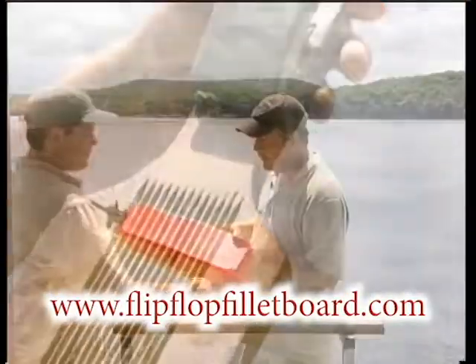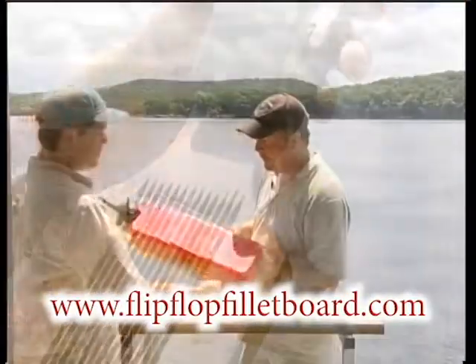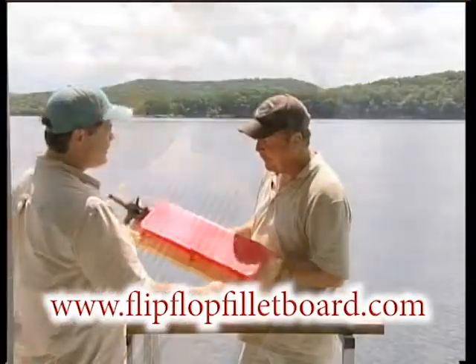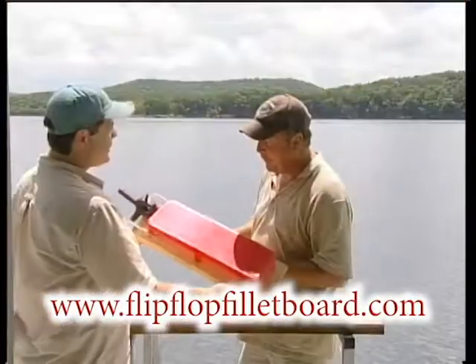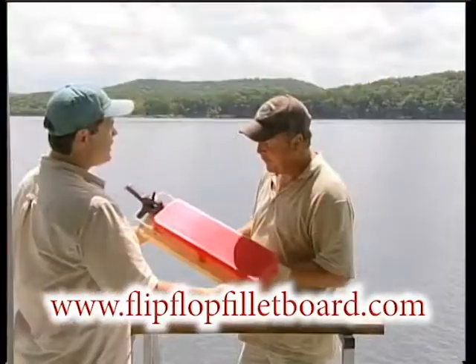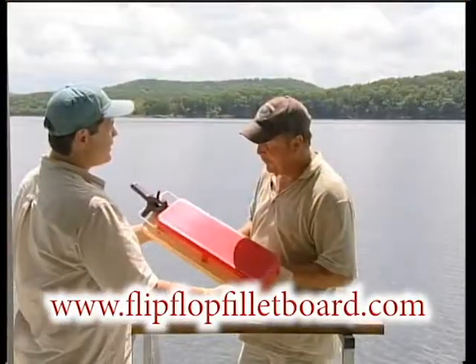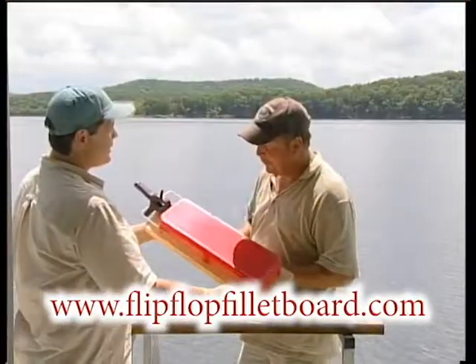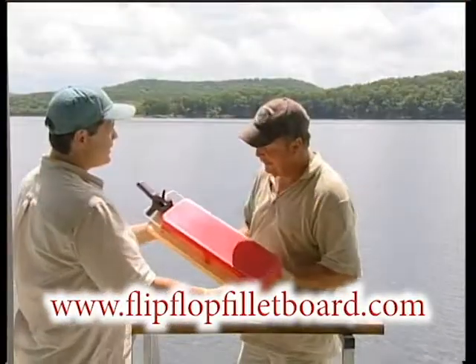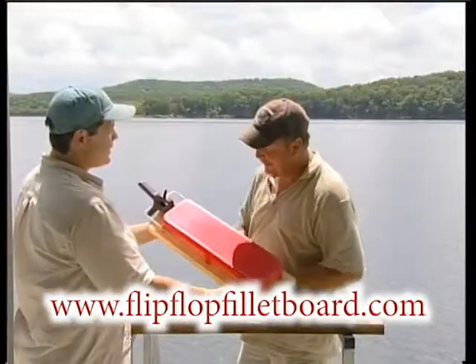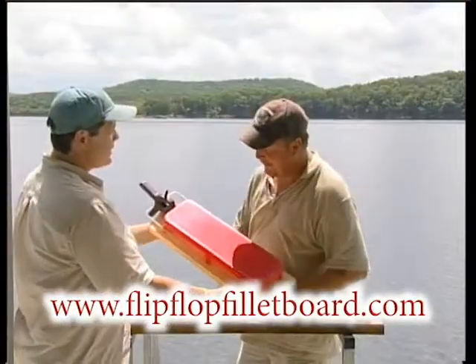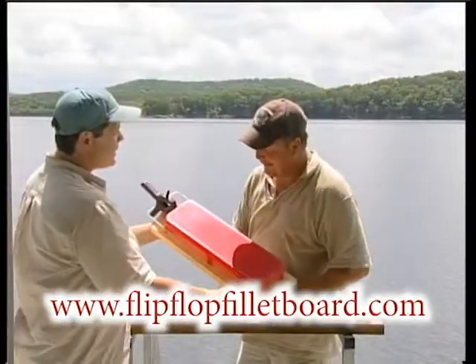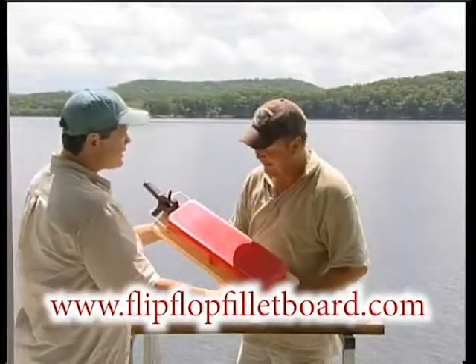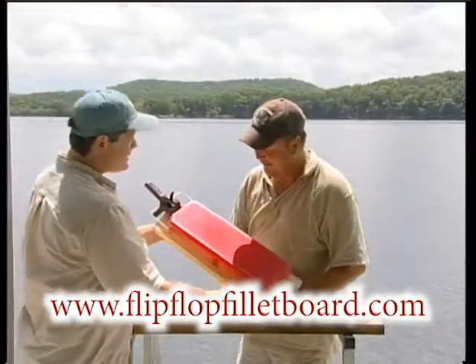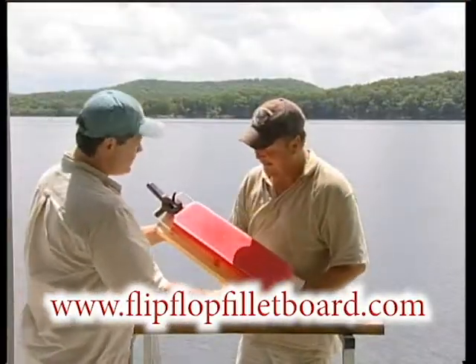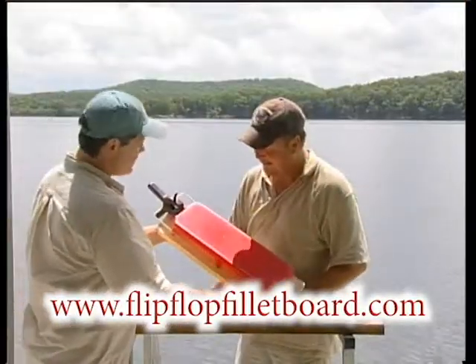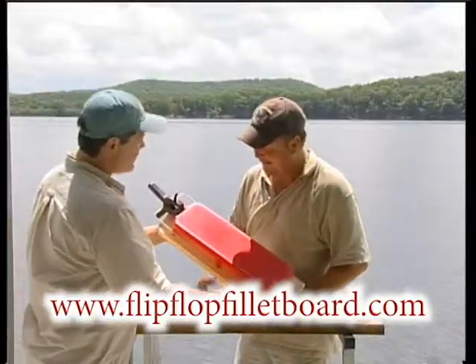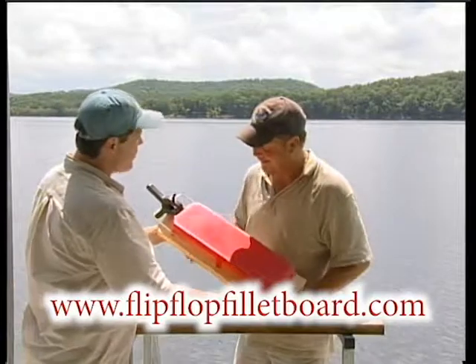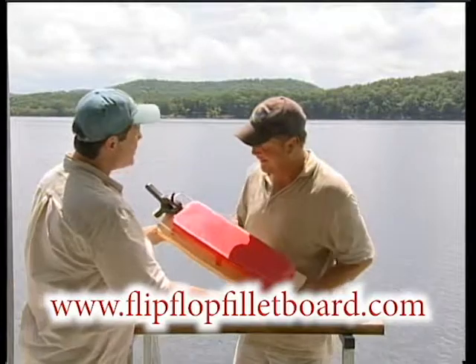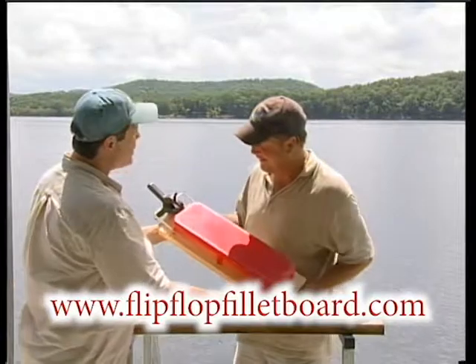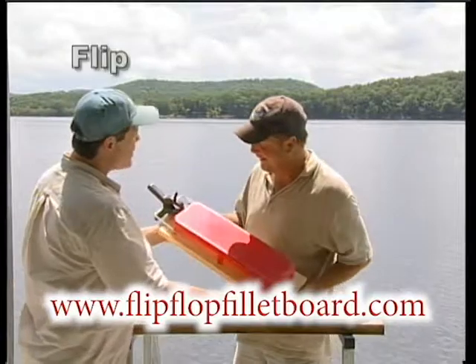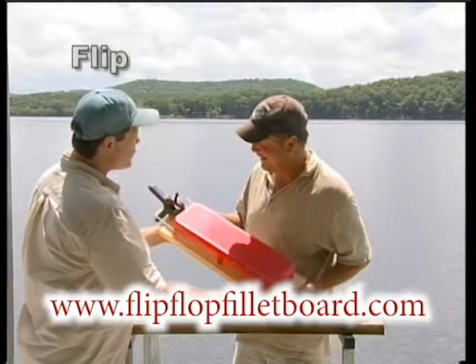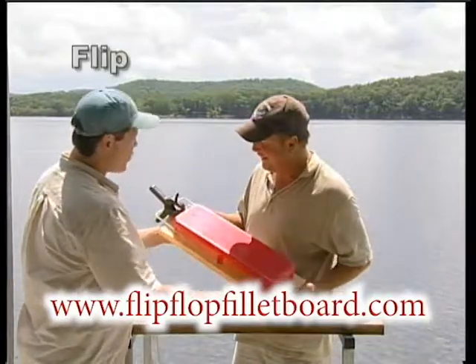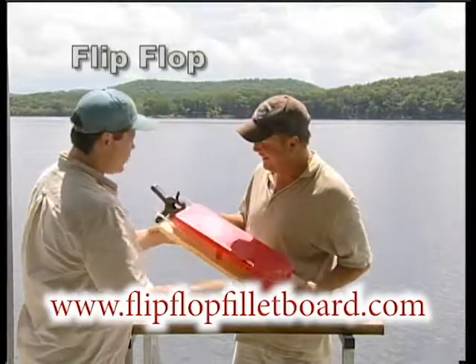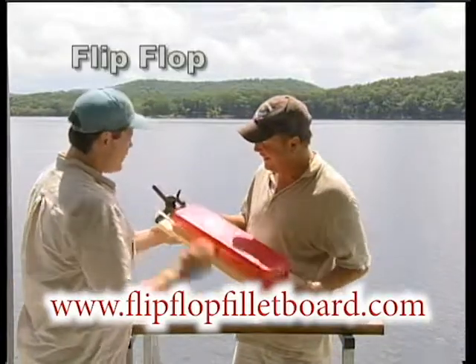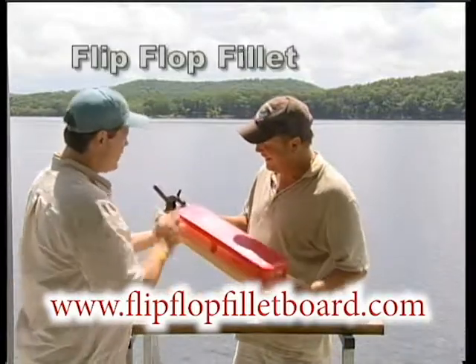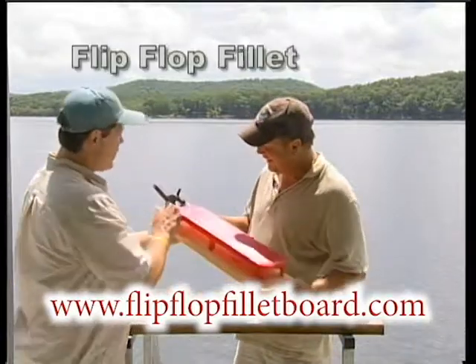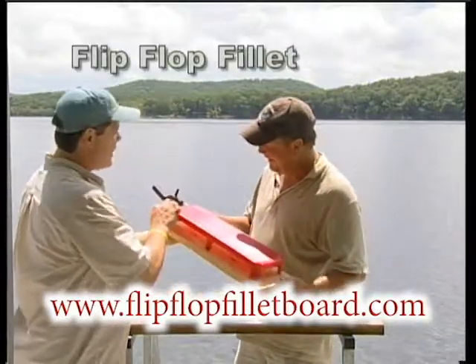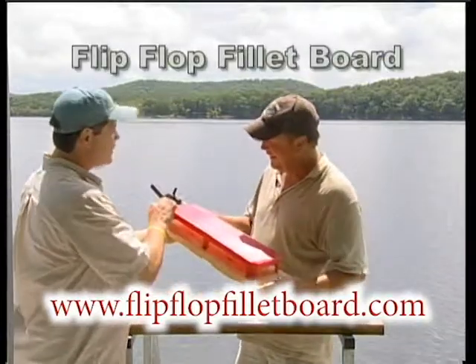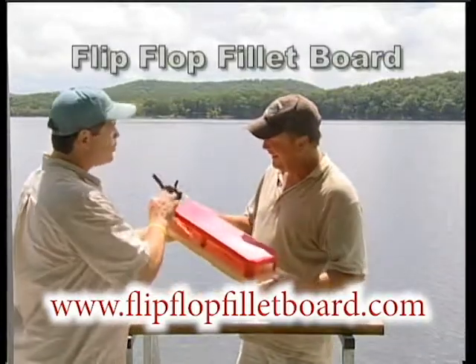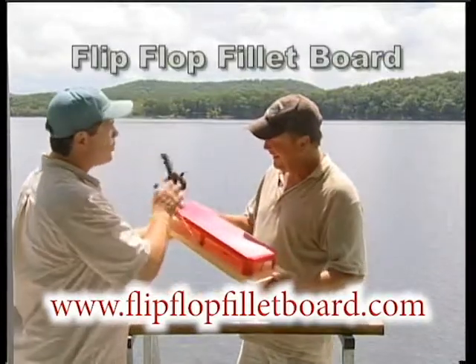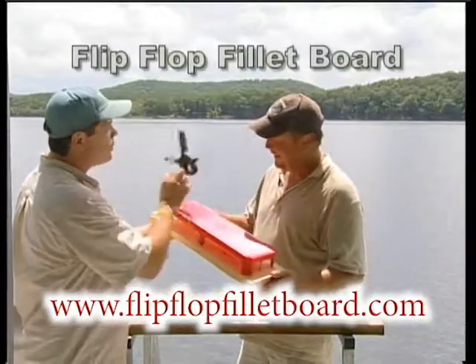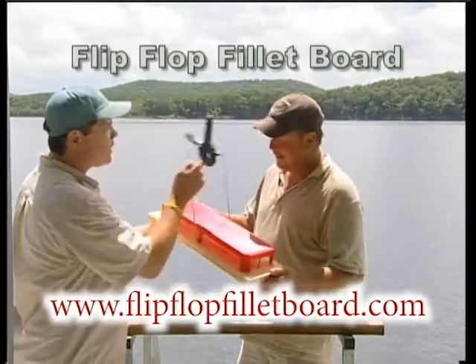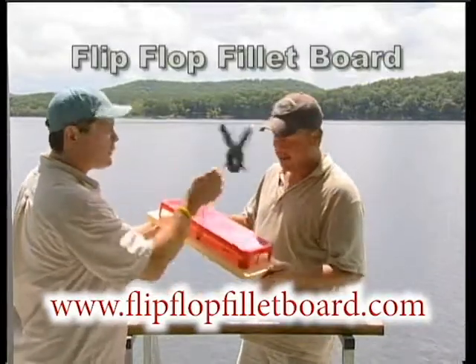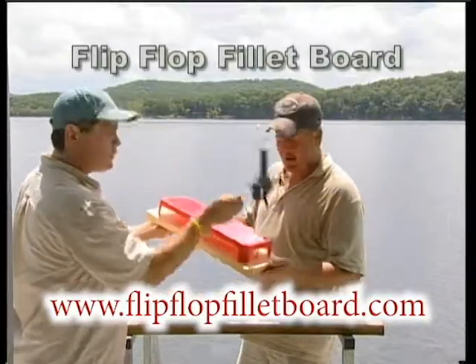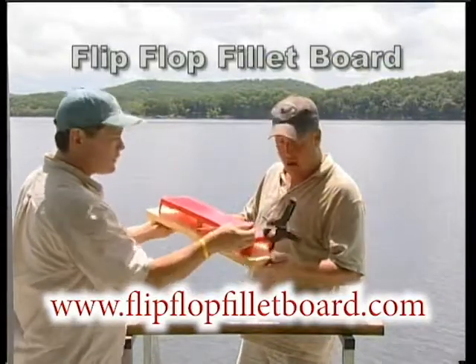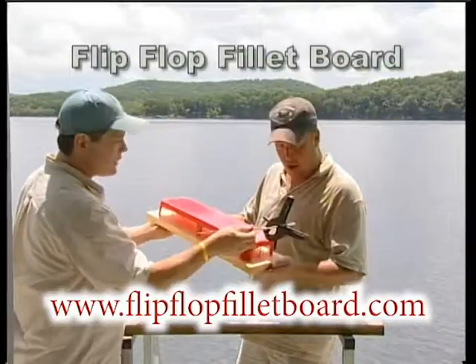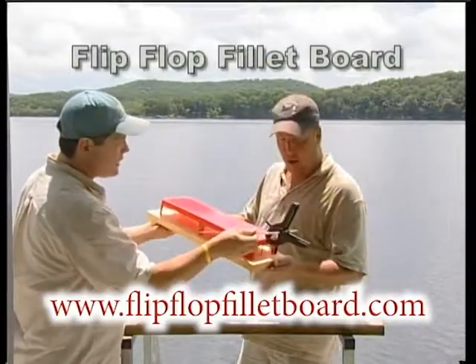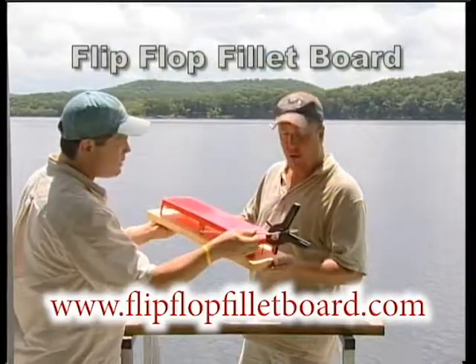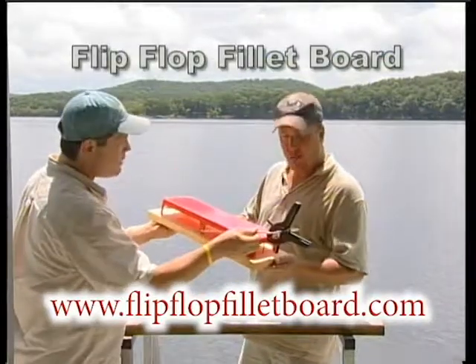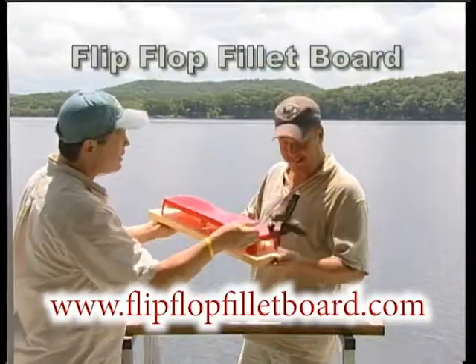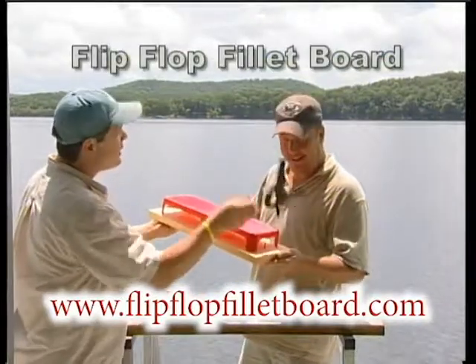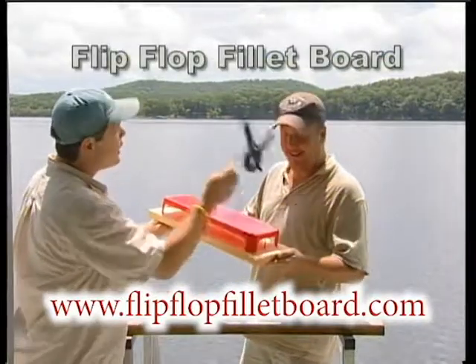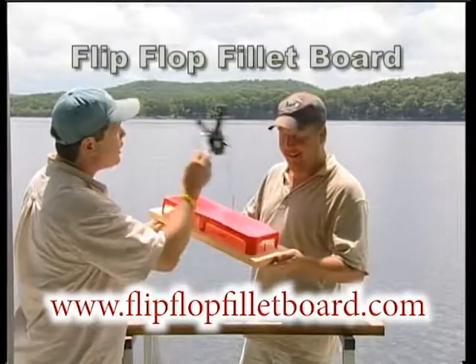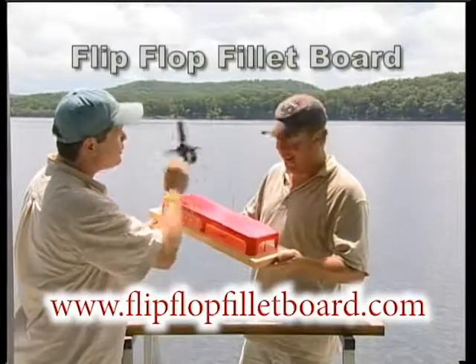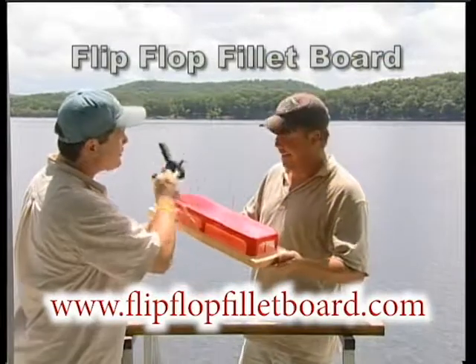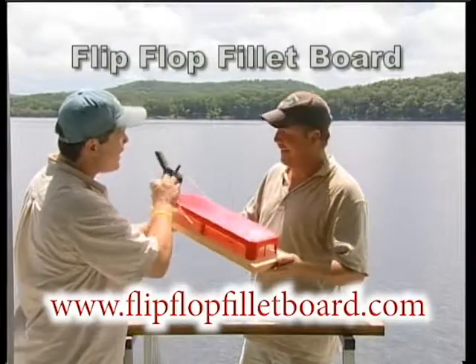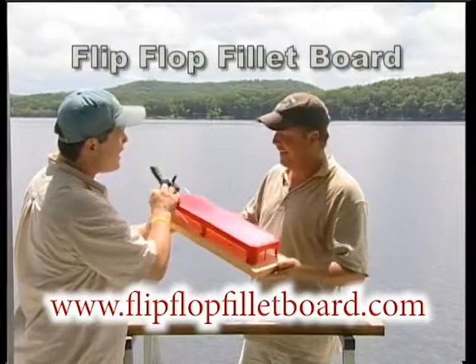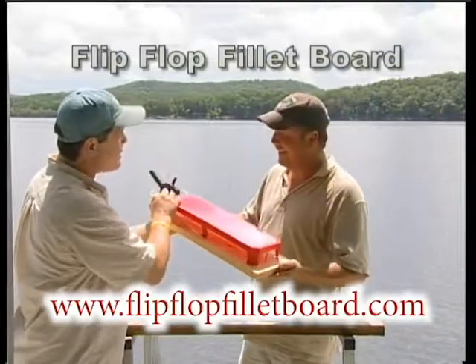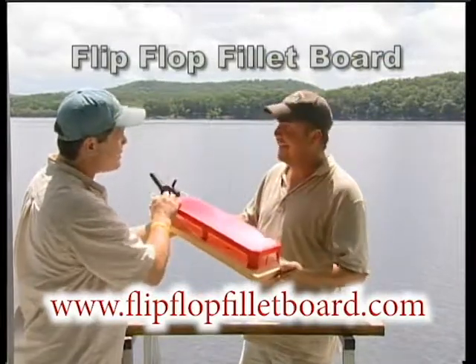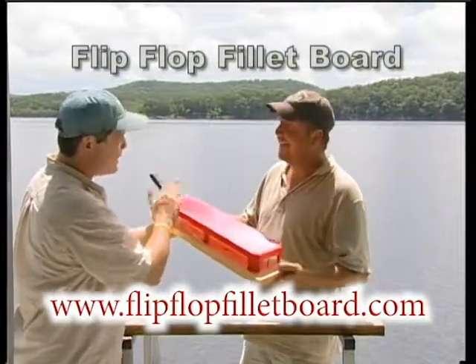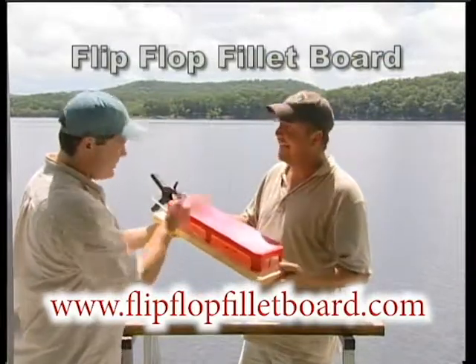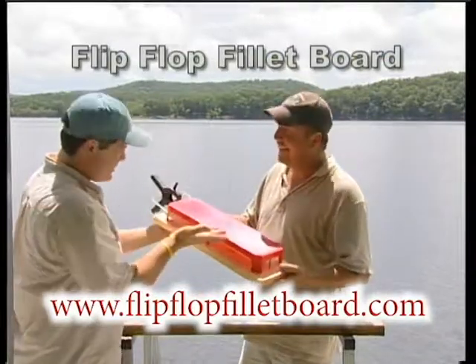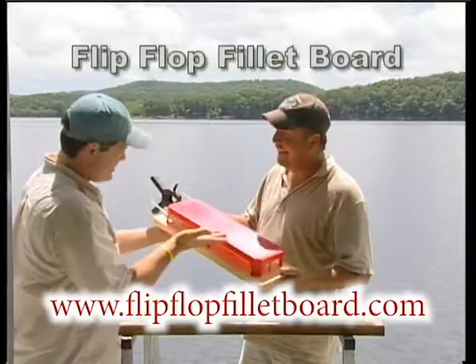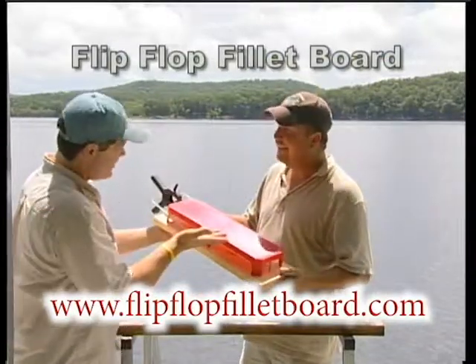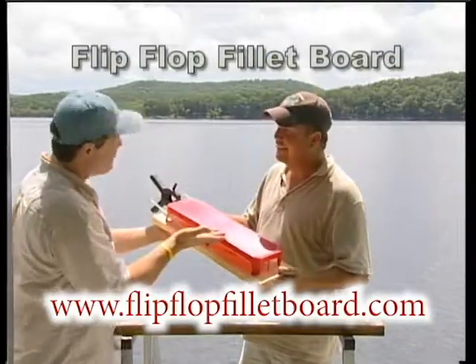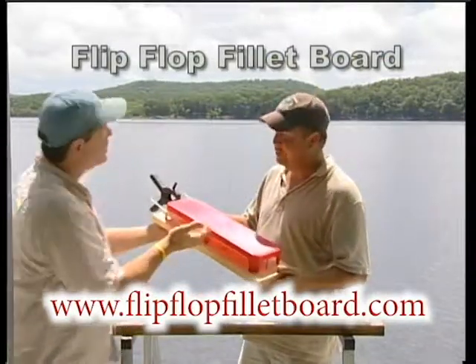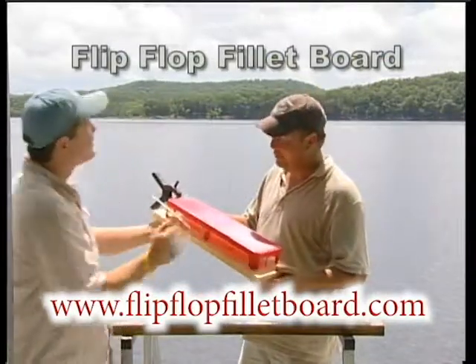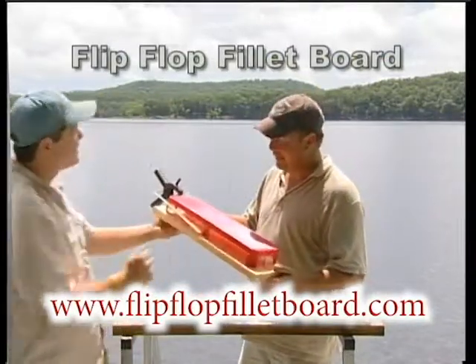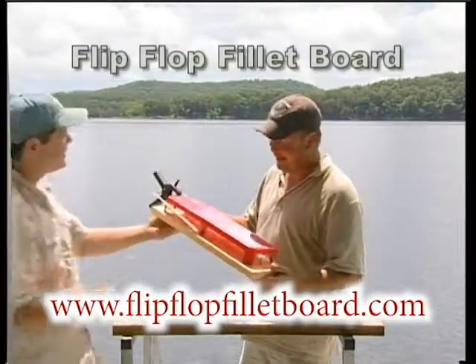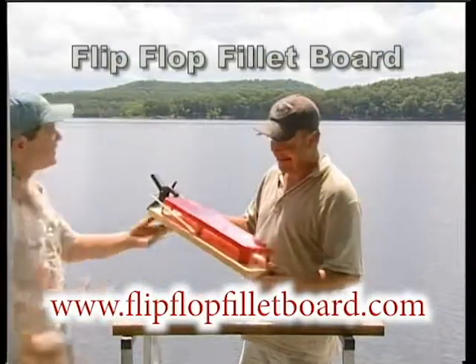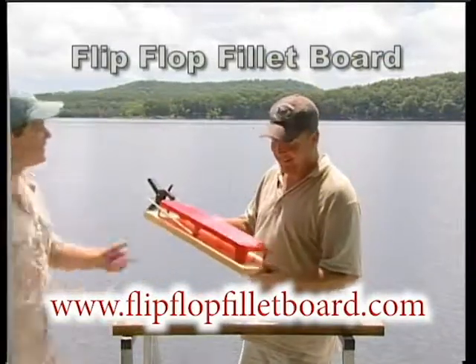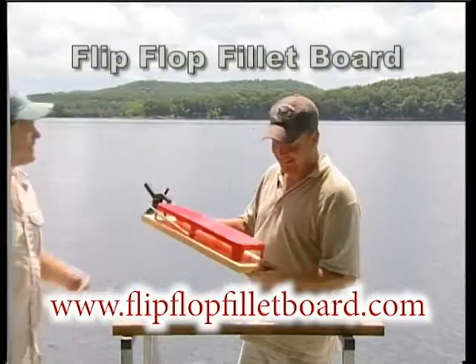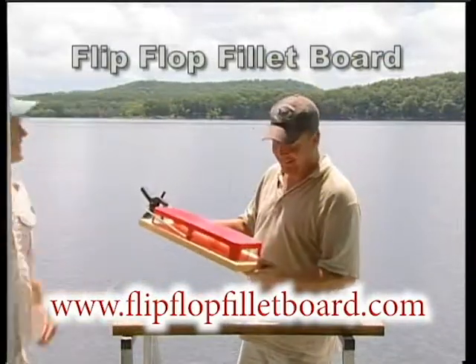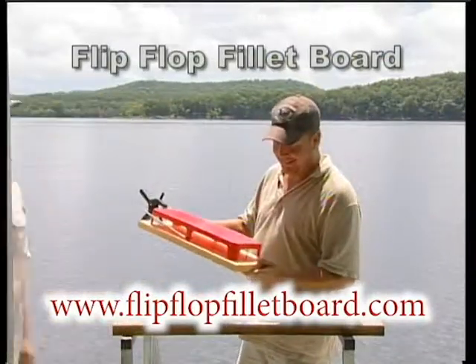Solve those problems with the all-new Flip-Flop Fillet Board. What makes this so special is a unique flip-flop action.